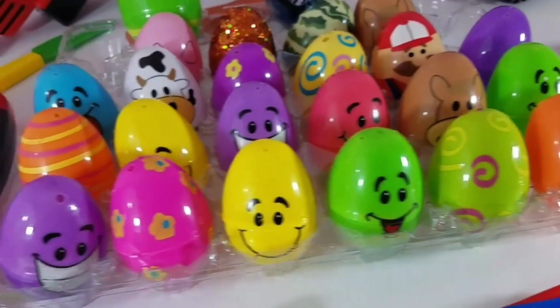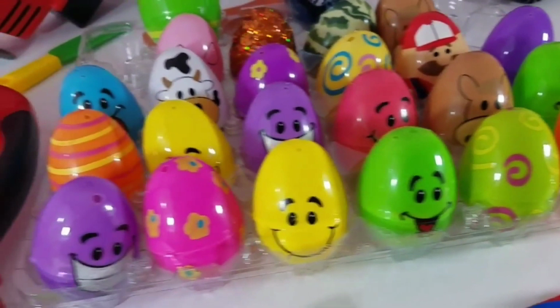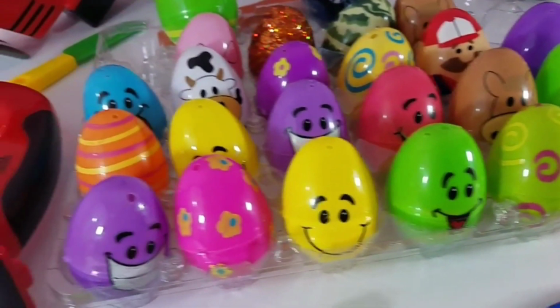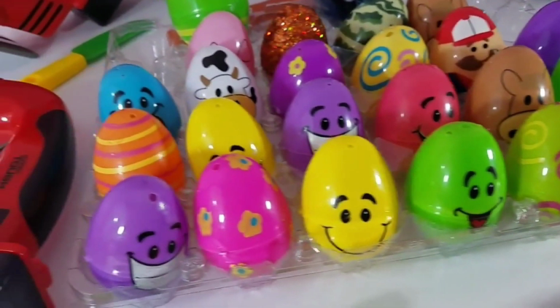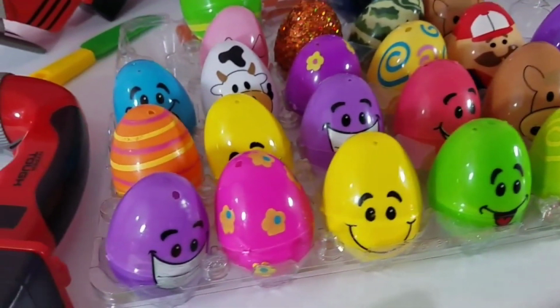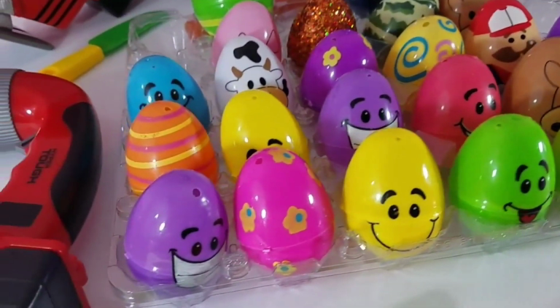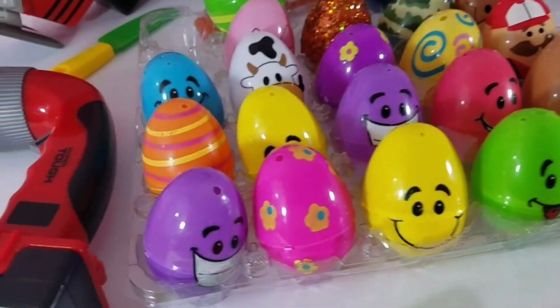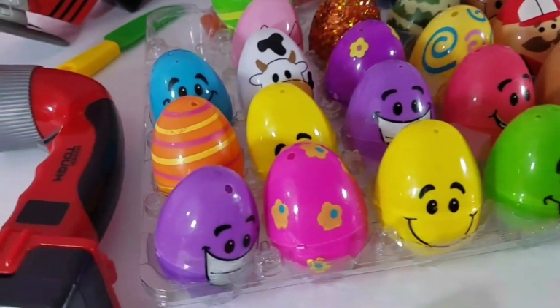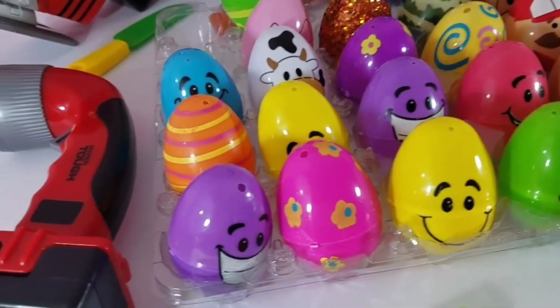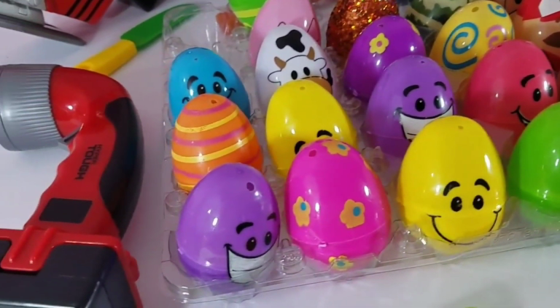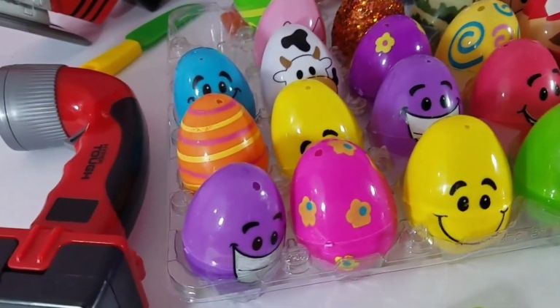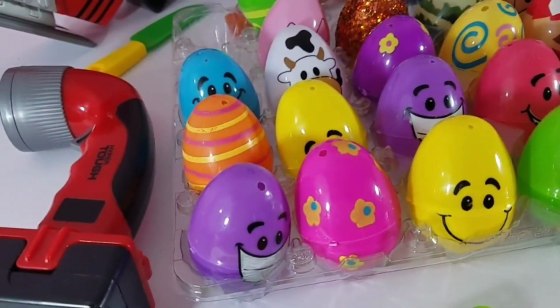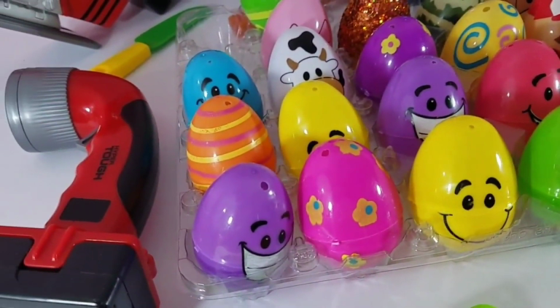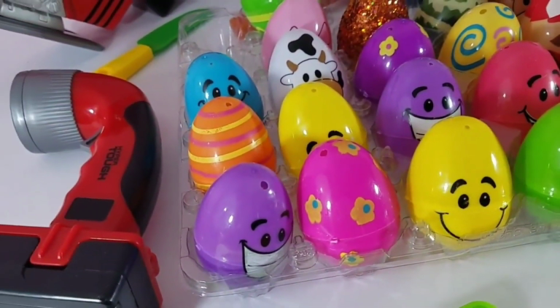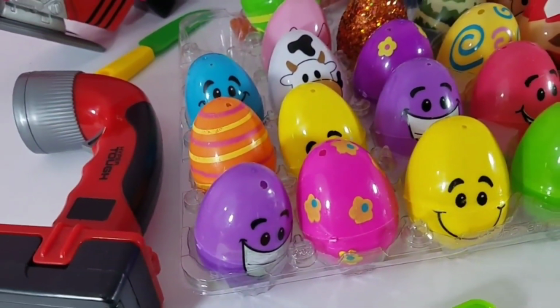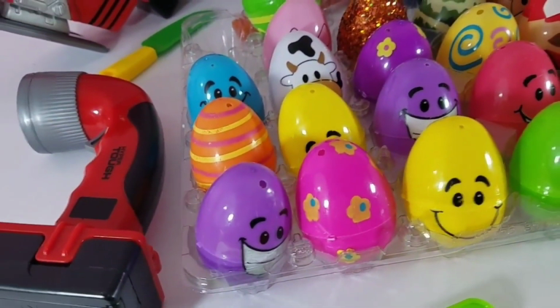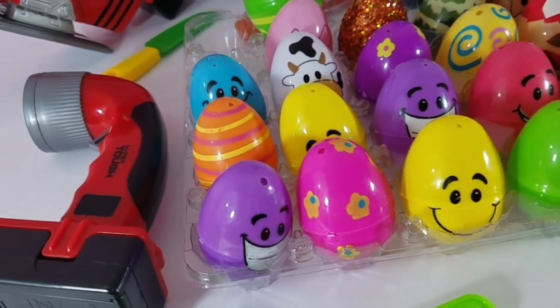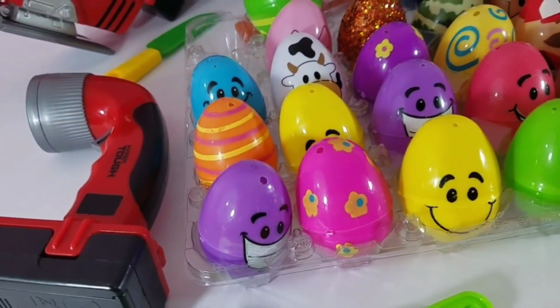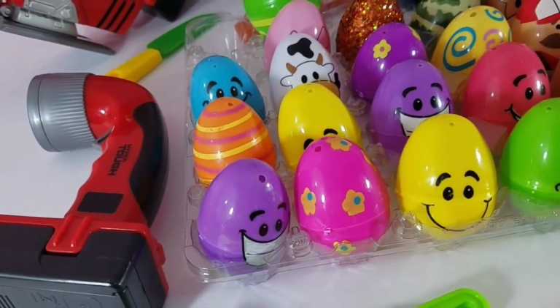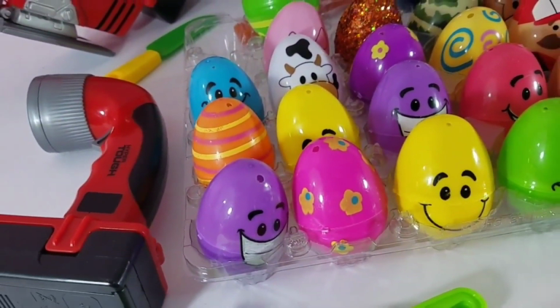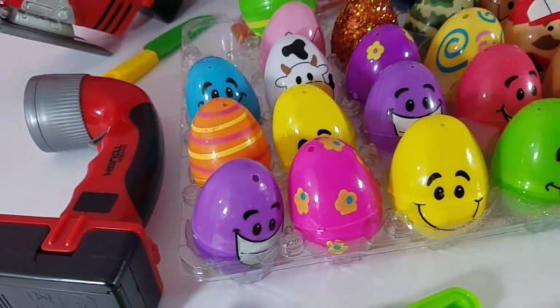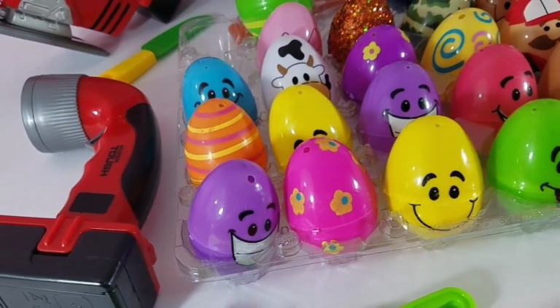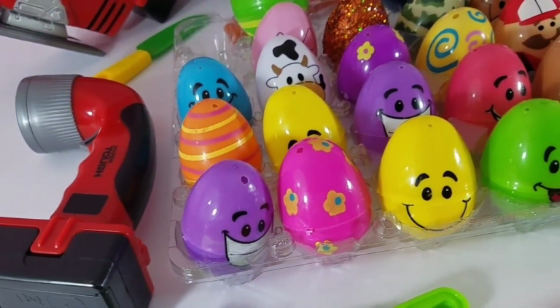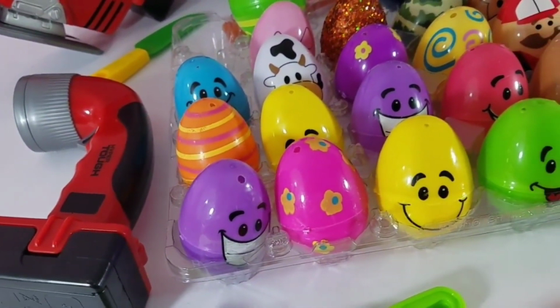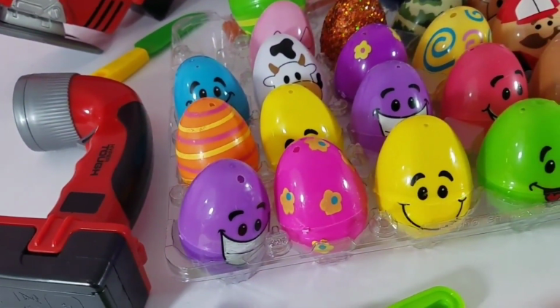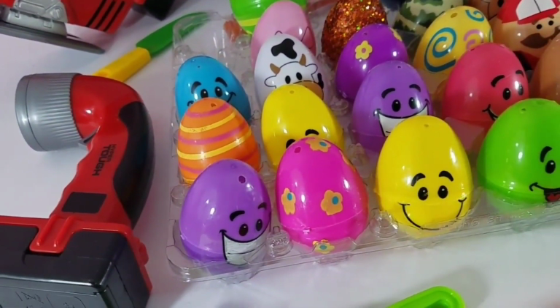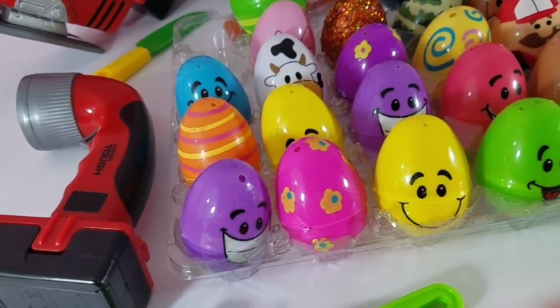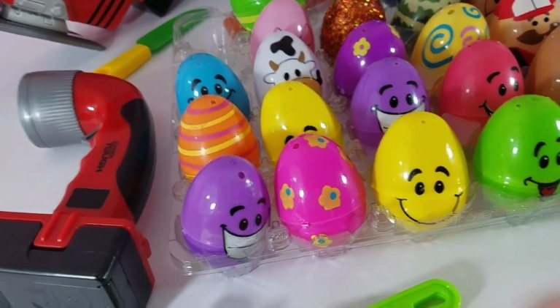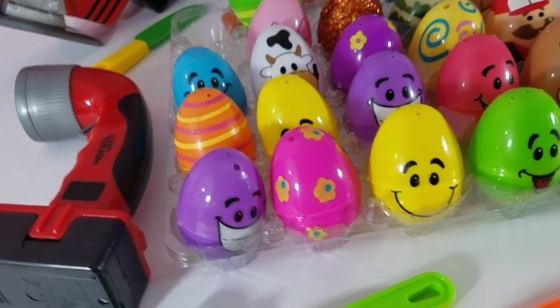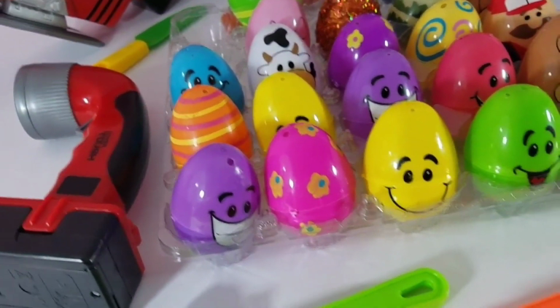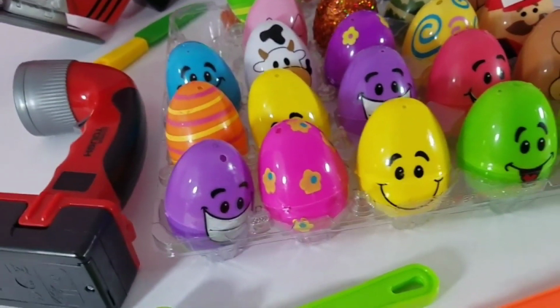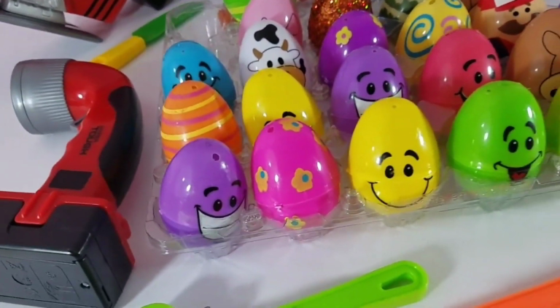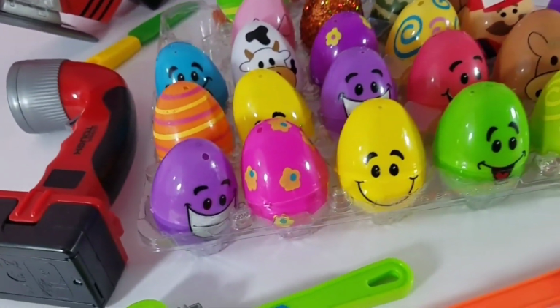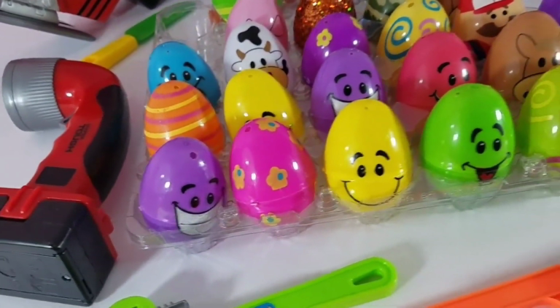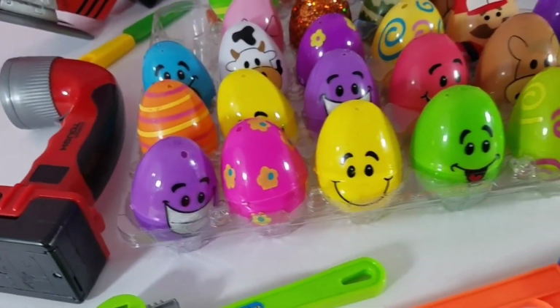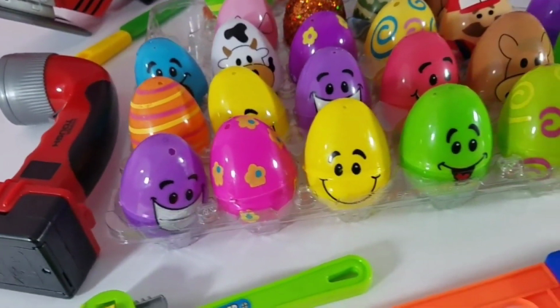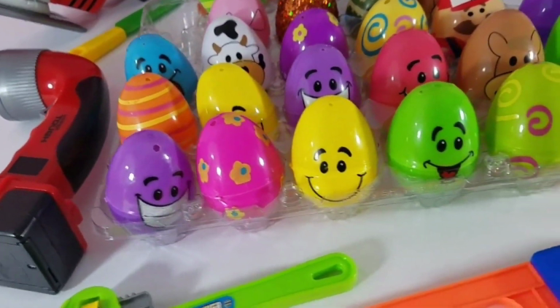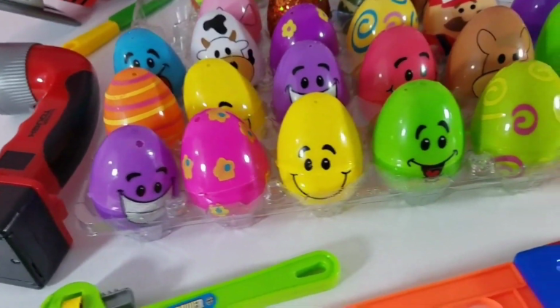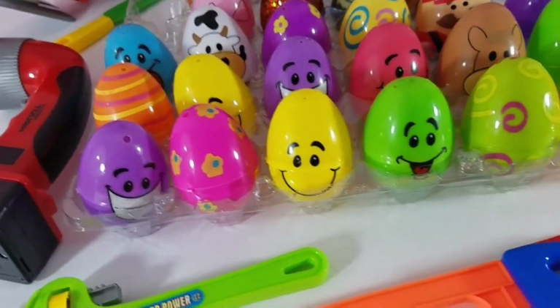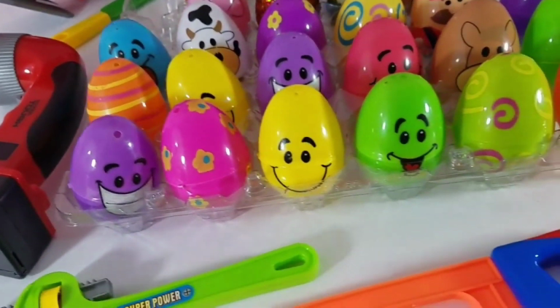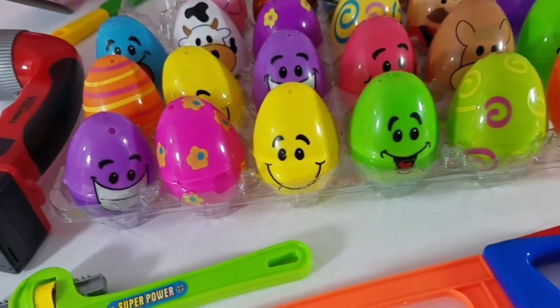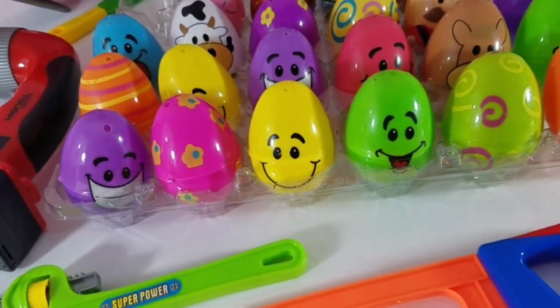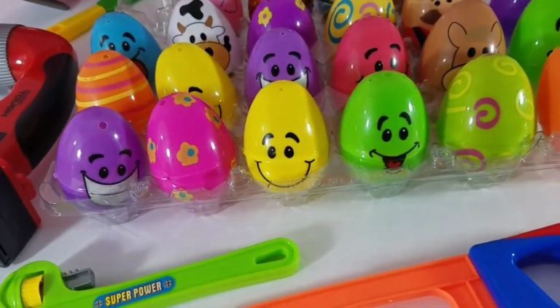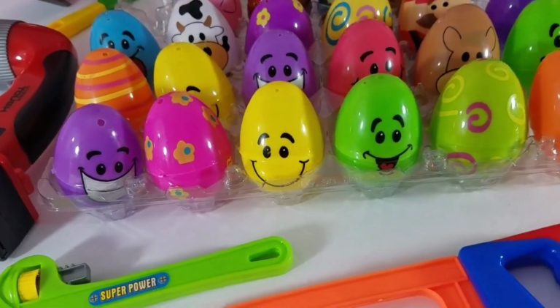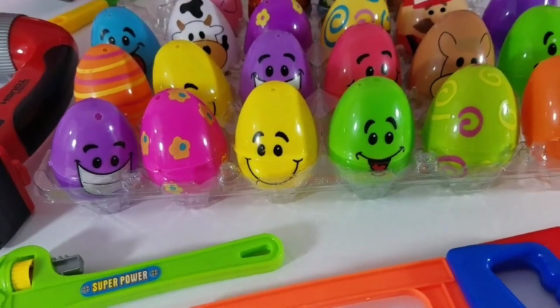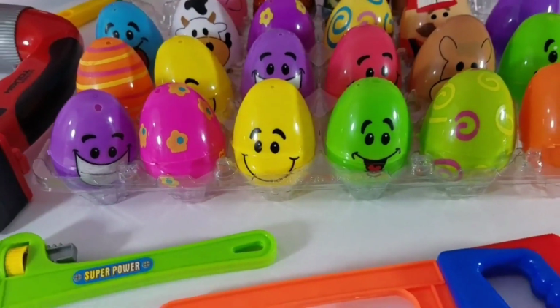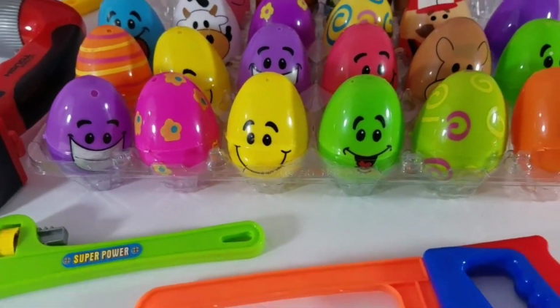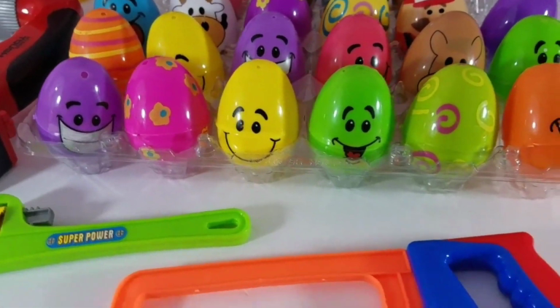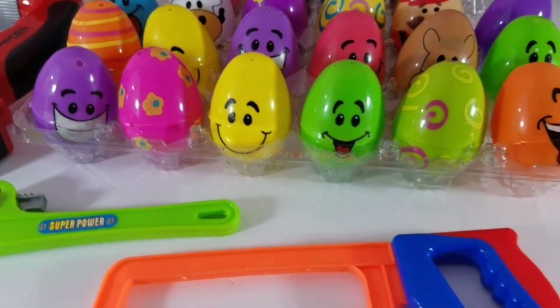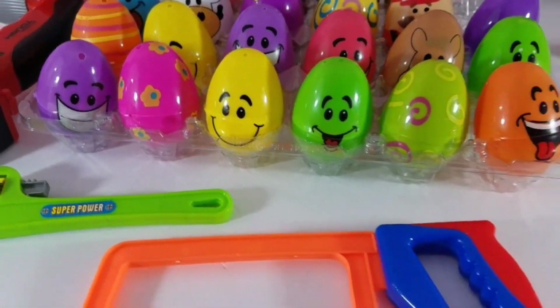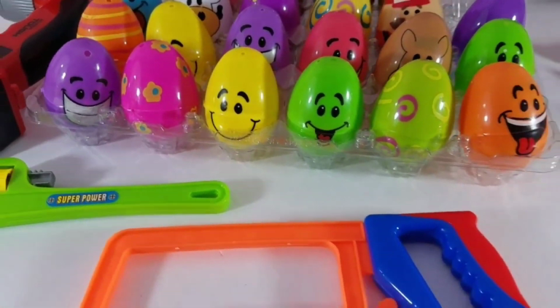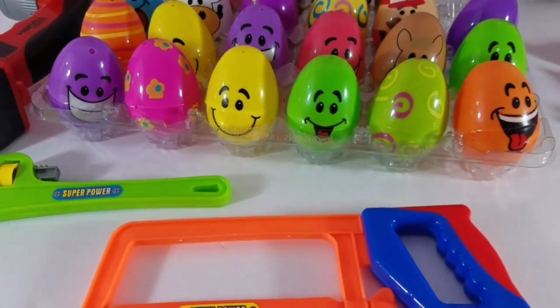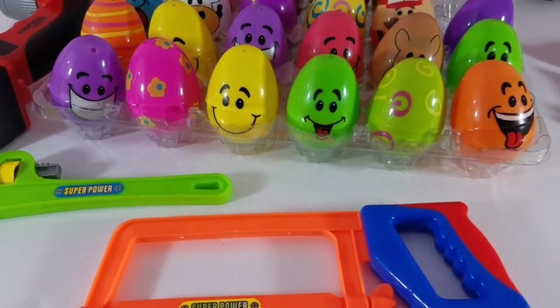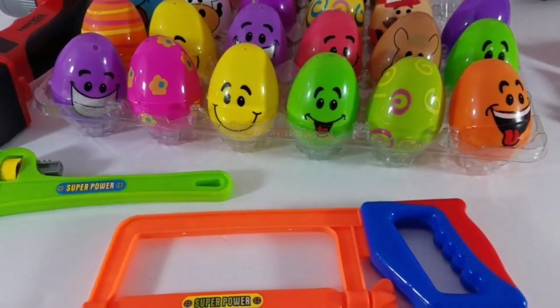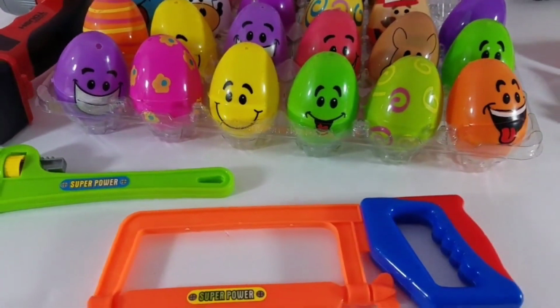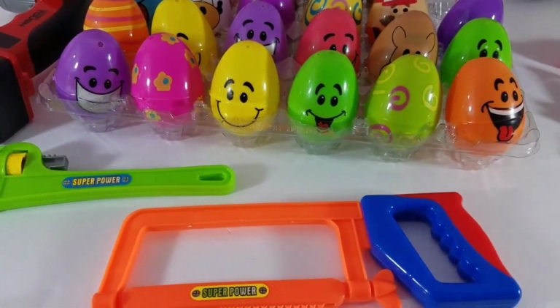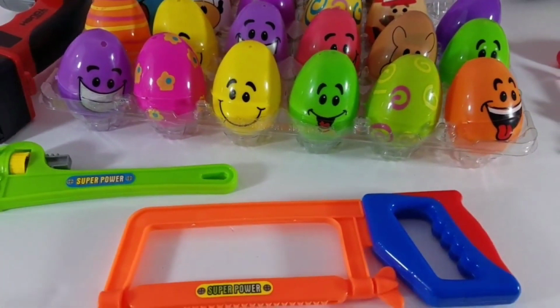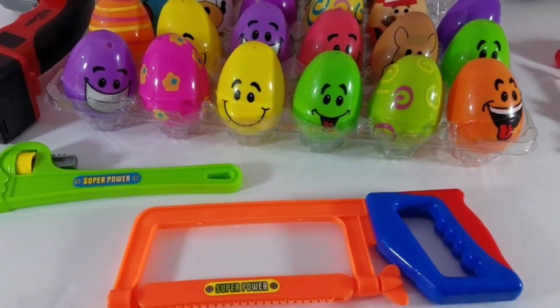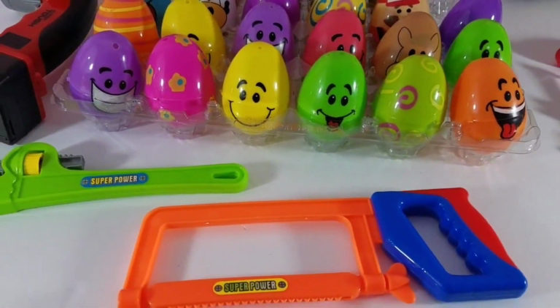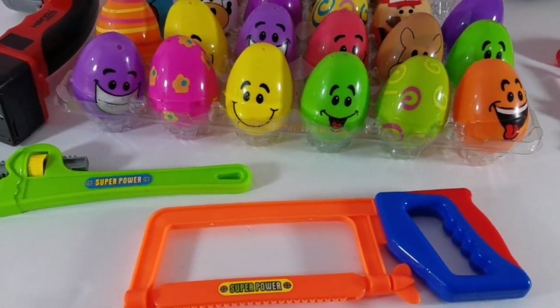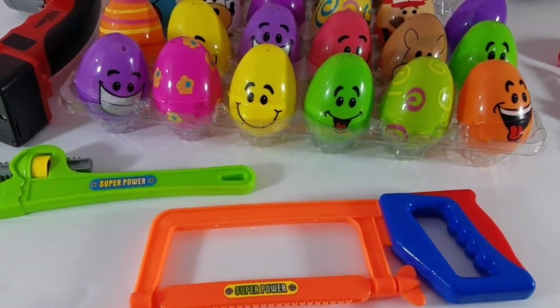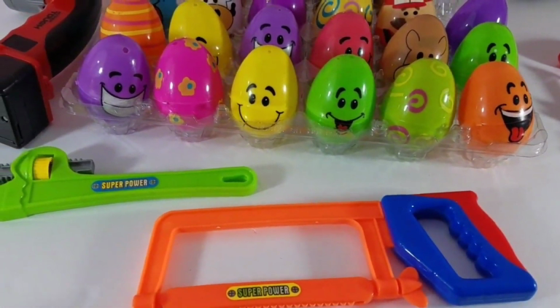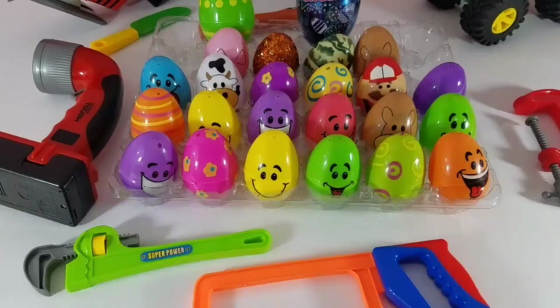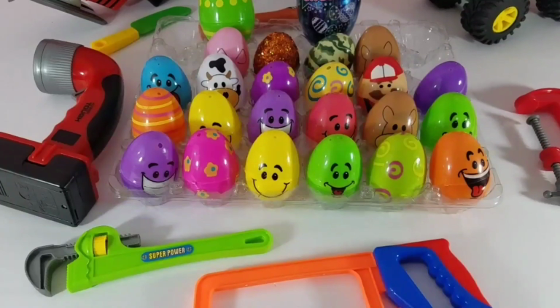If you're not a clubster, by the way, you need to make sure that you're subscribed to D&M Toy Club where you can become a clubster too.